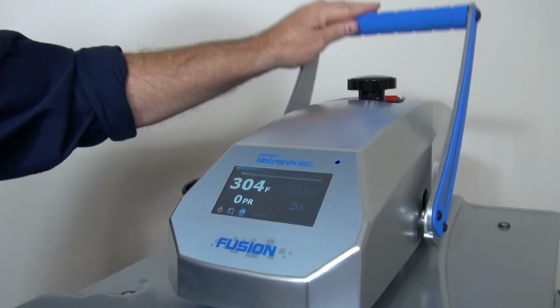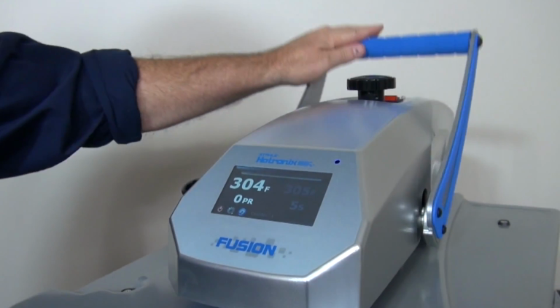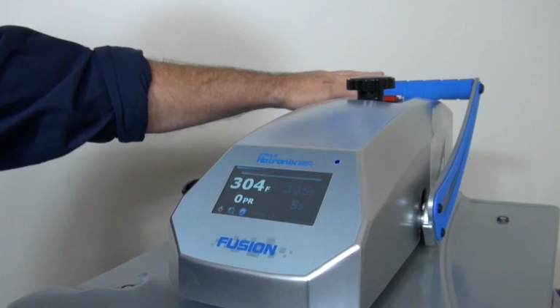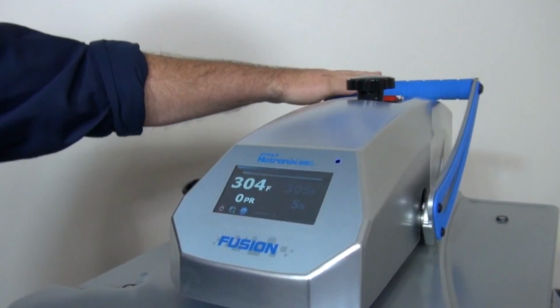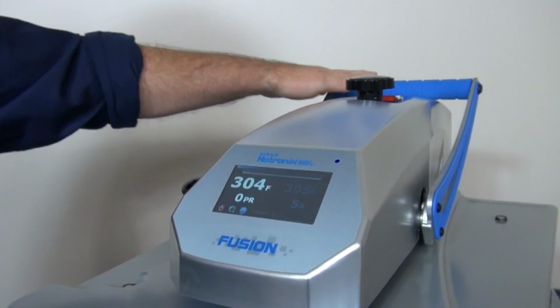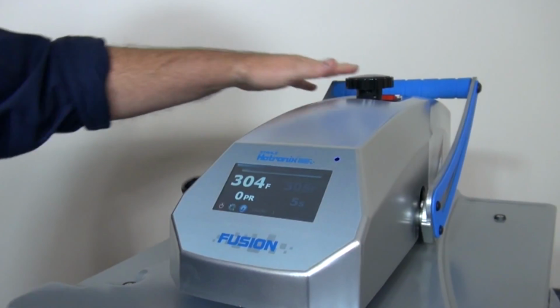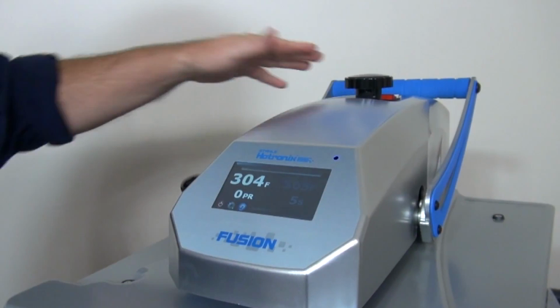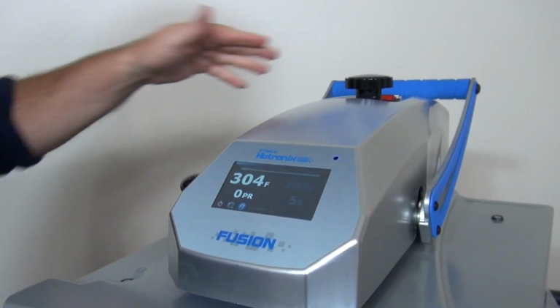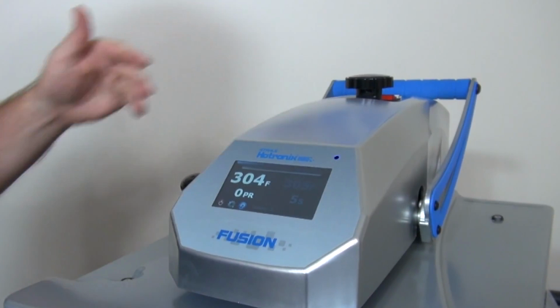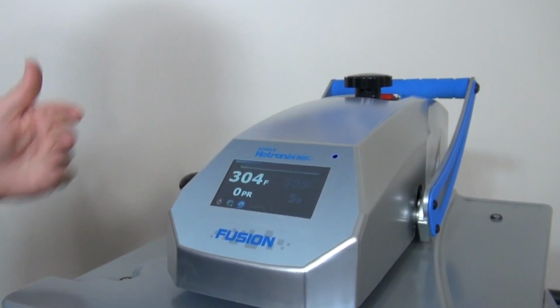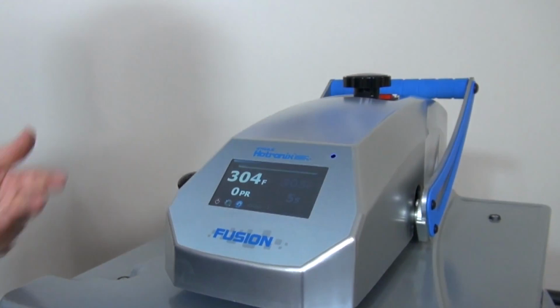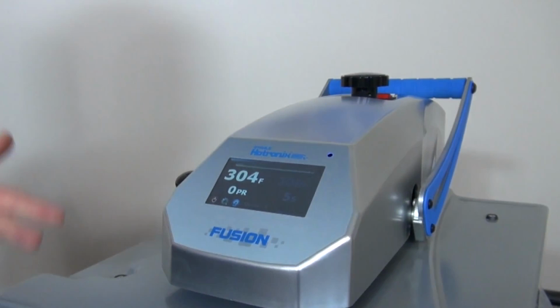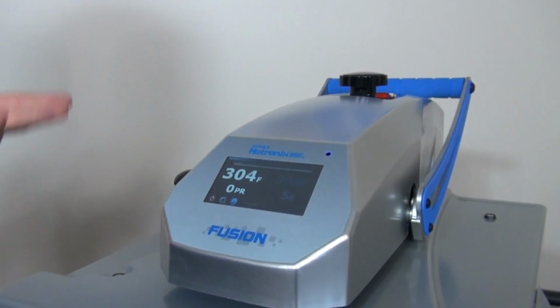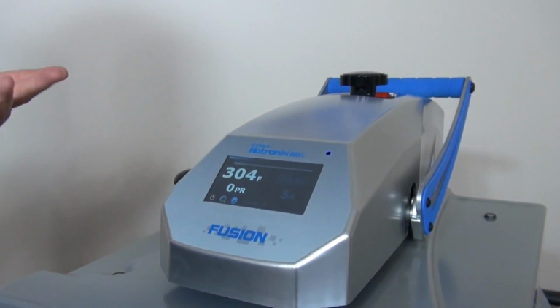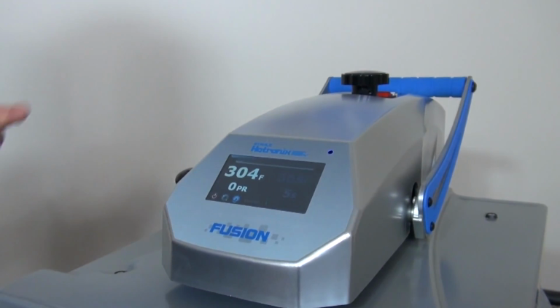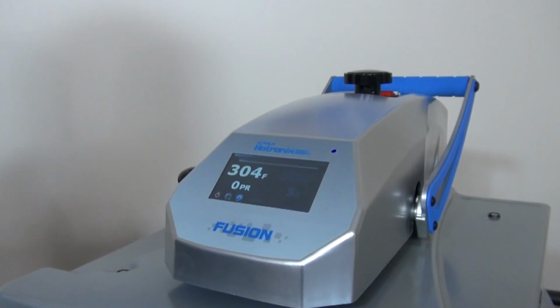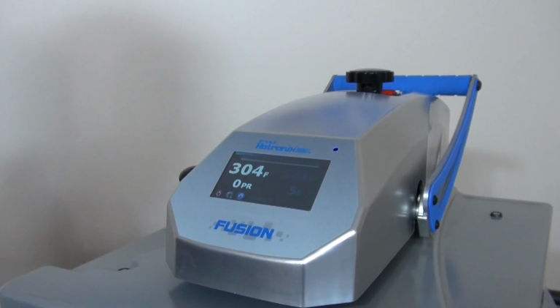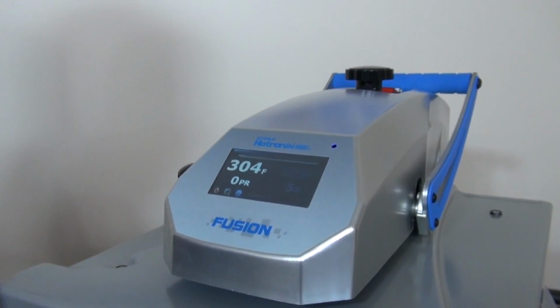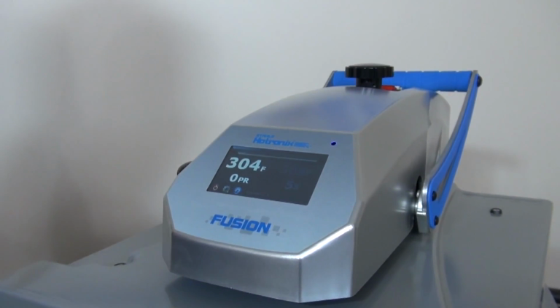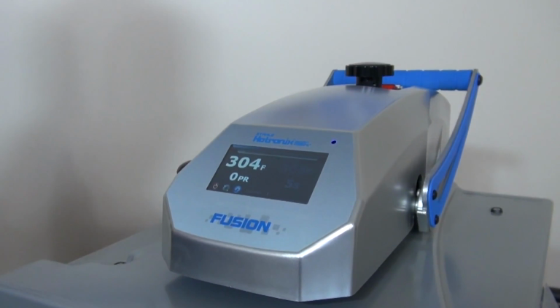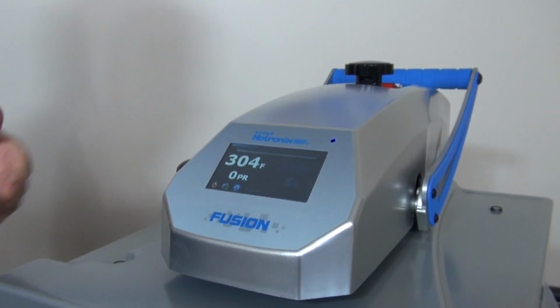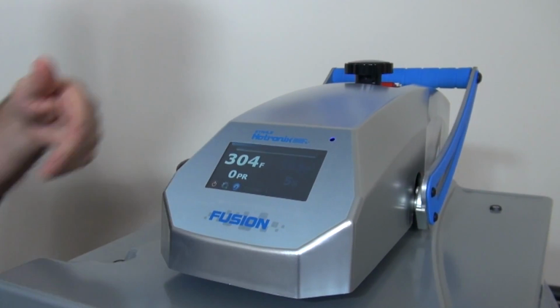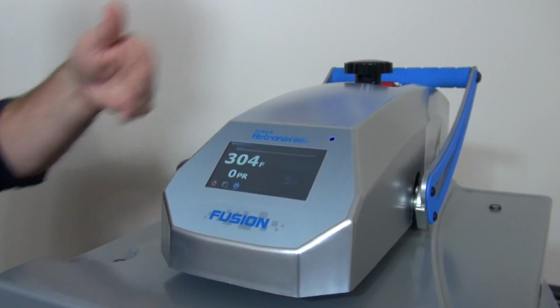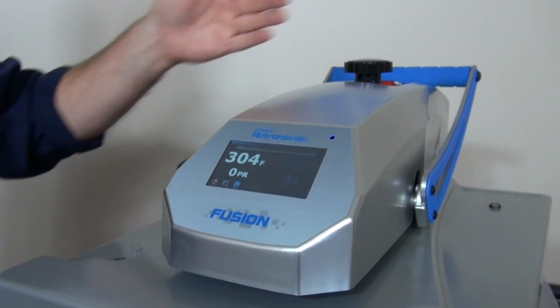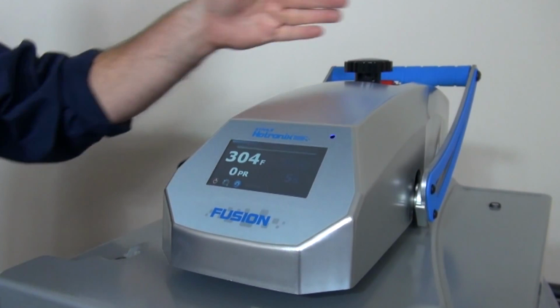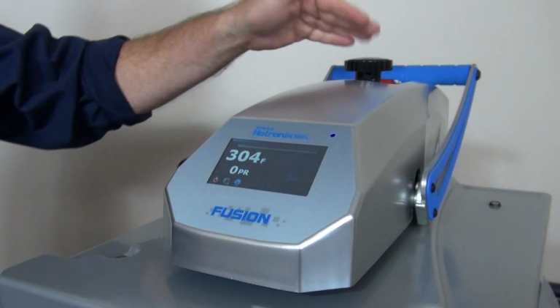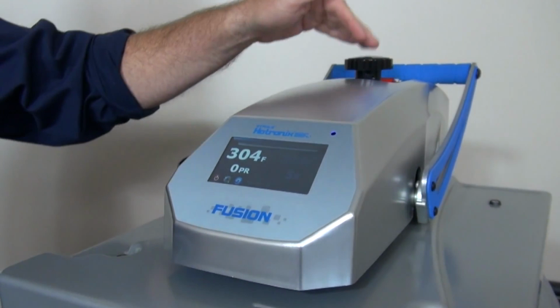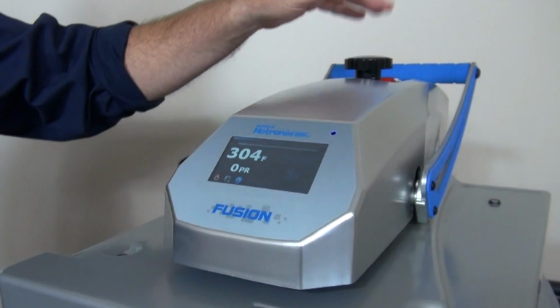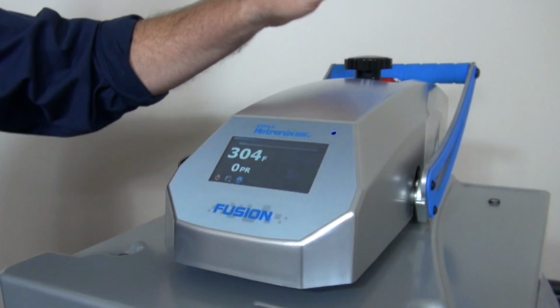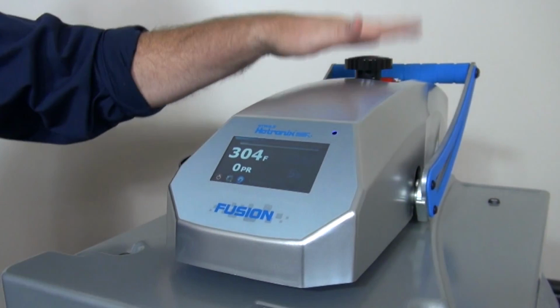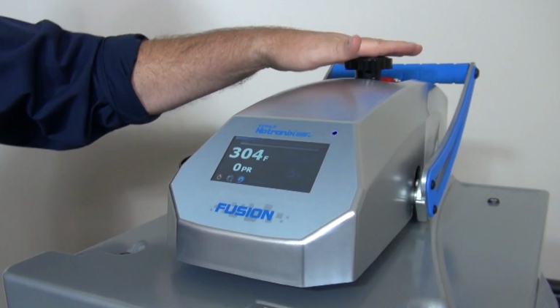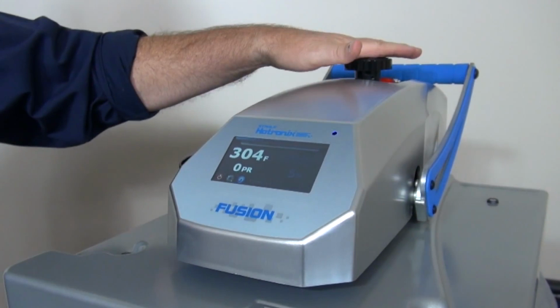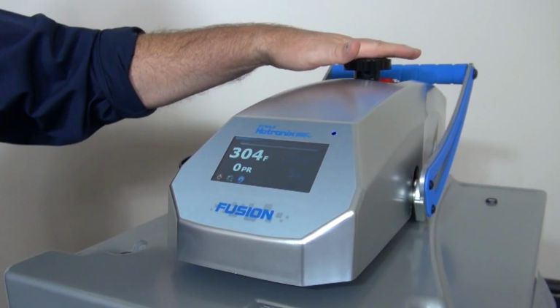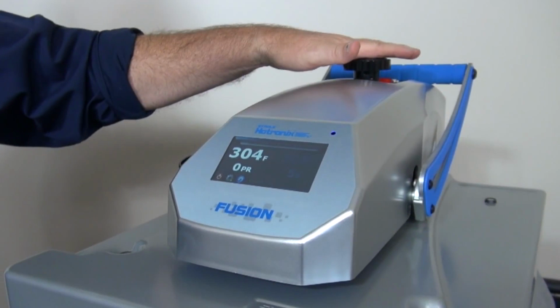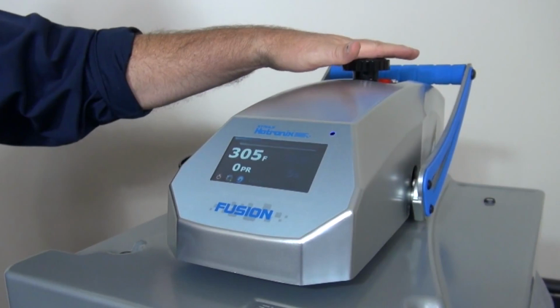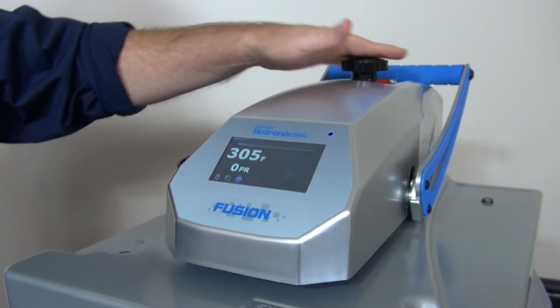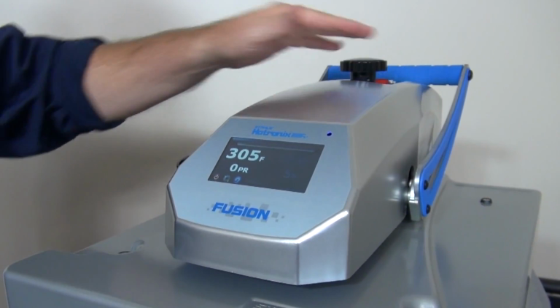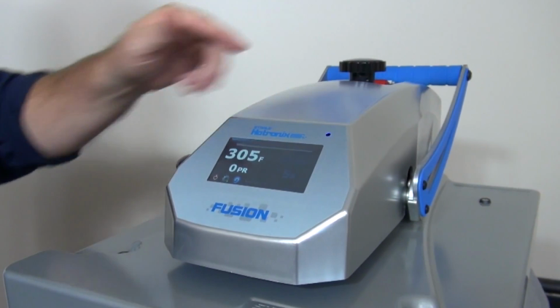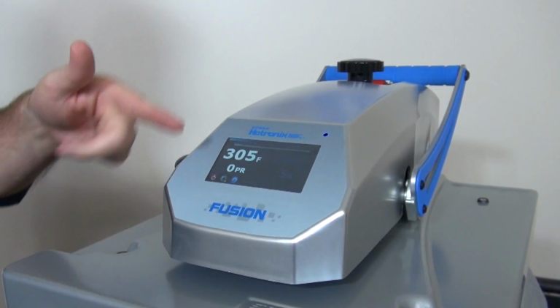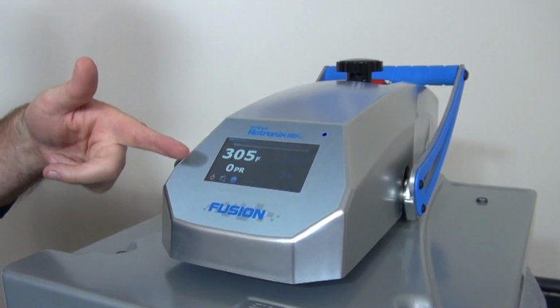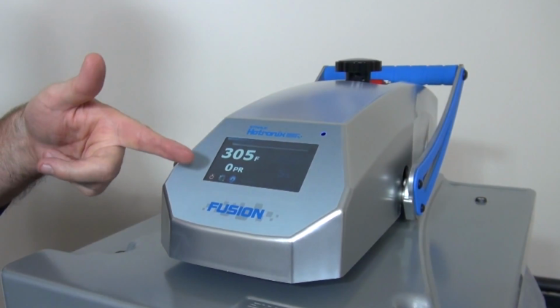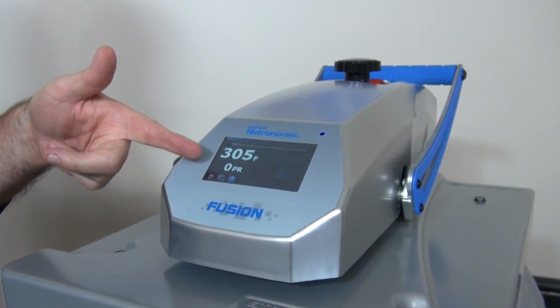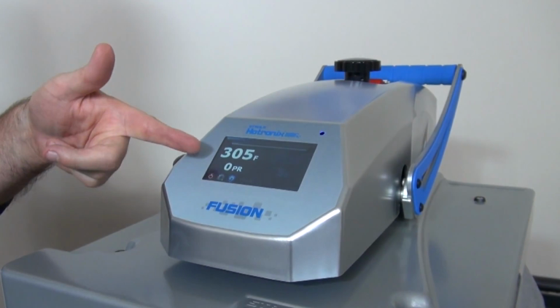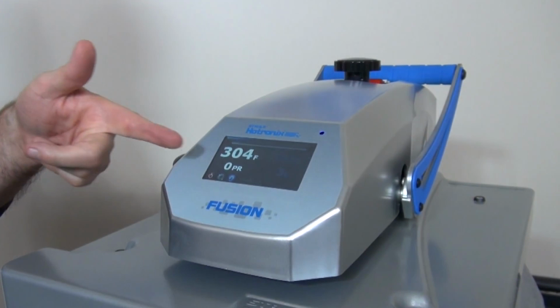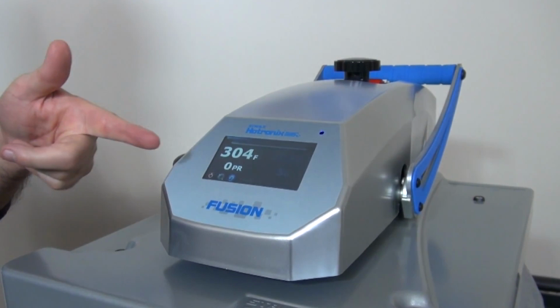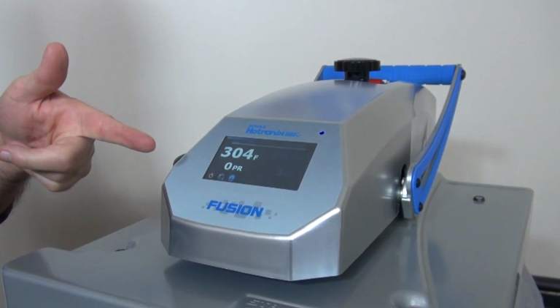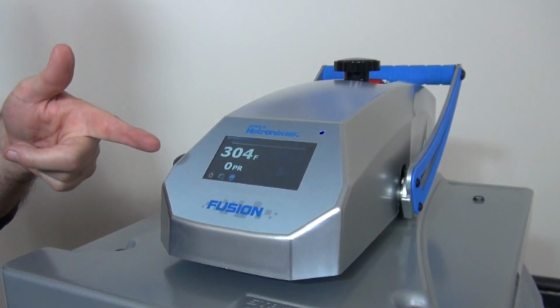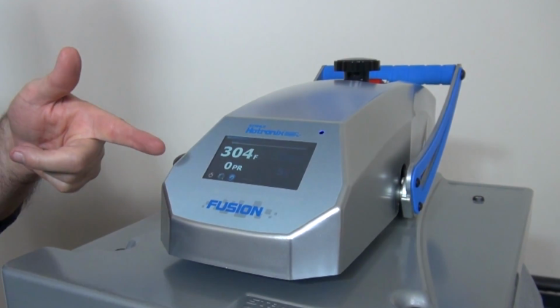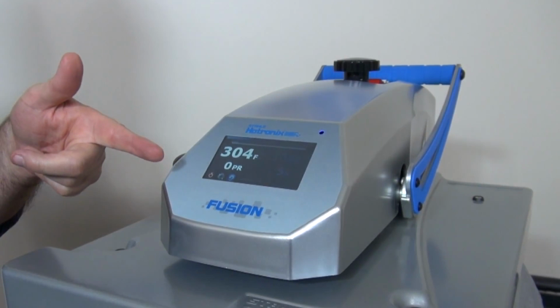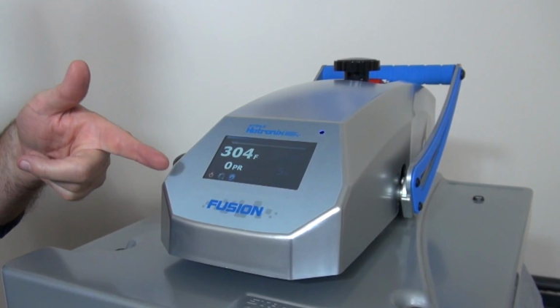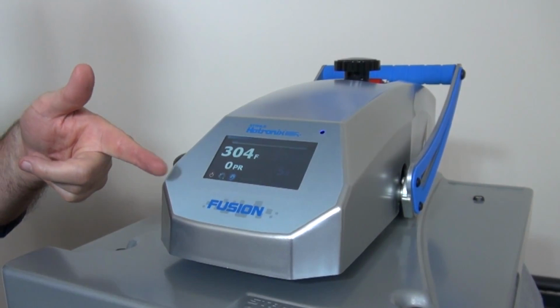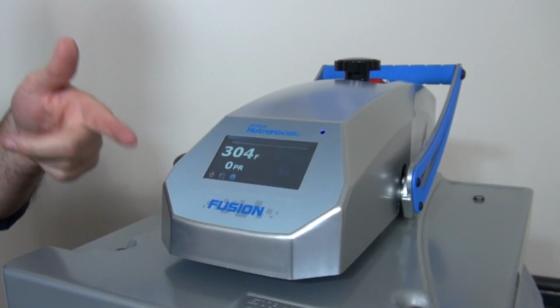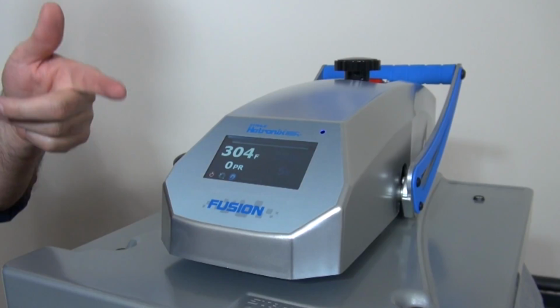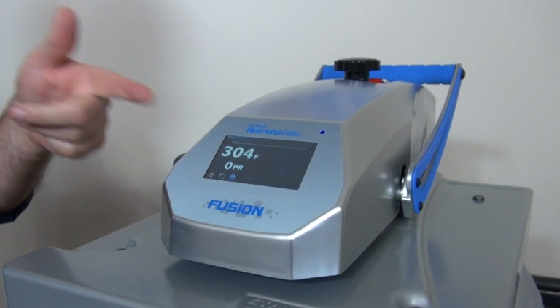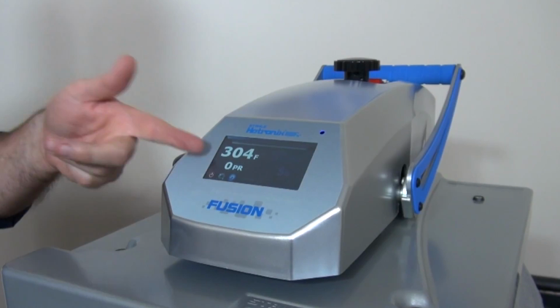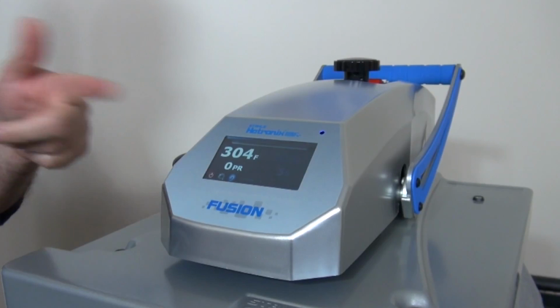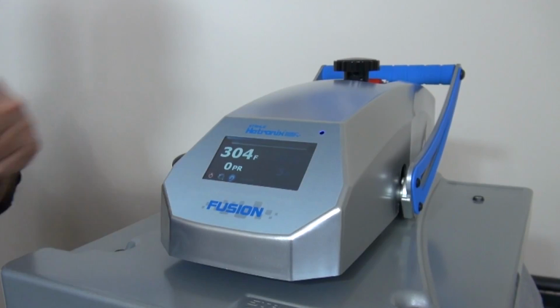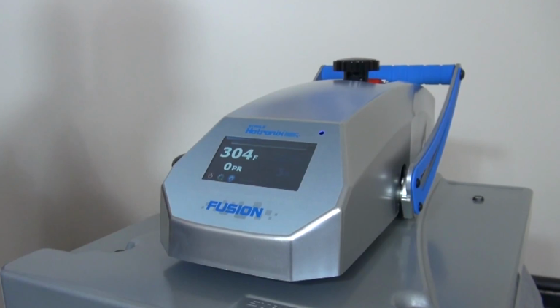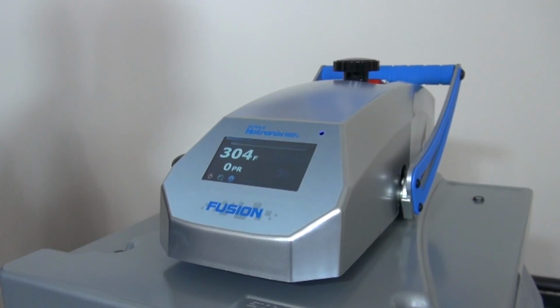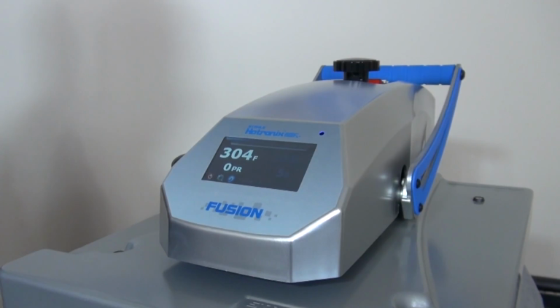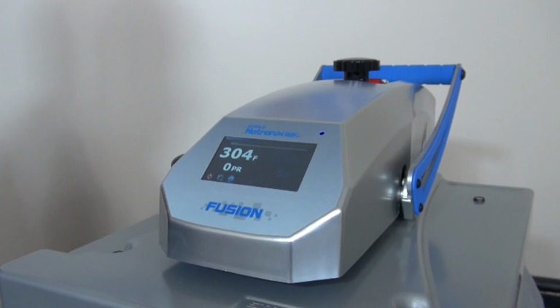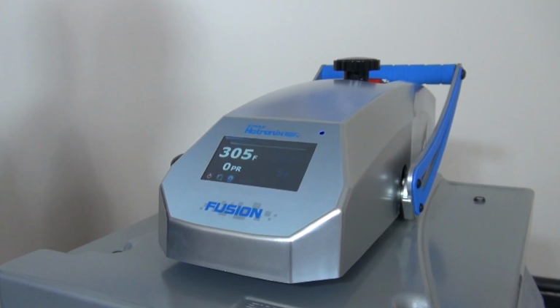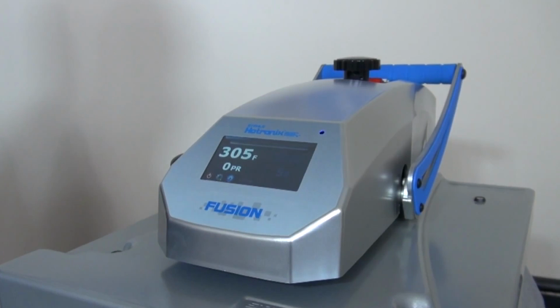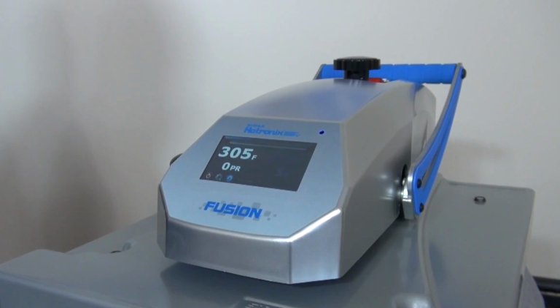Knowing the pressure that you're trying to achieve and how to adjust it with the knob using the live pressure readout gives you a perfect print every time.